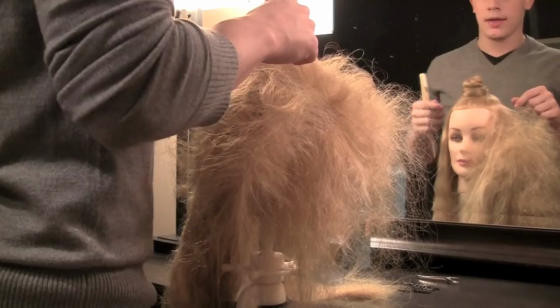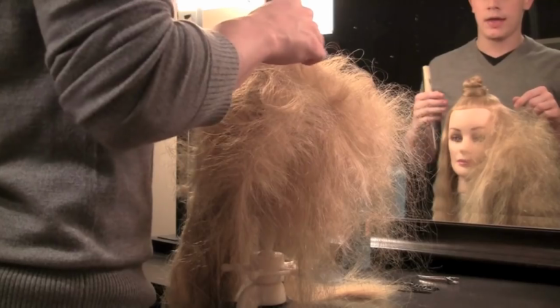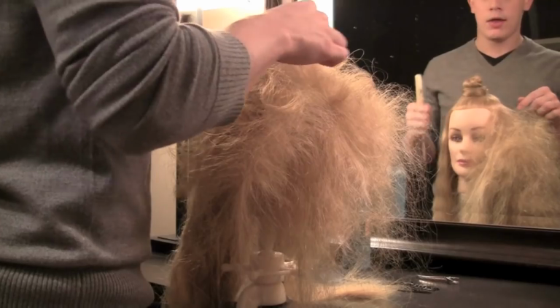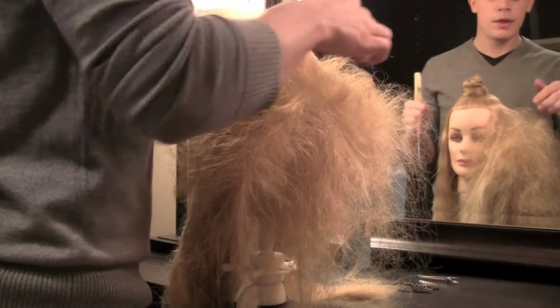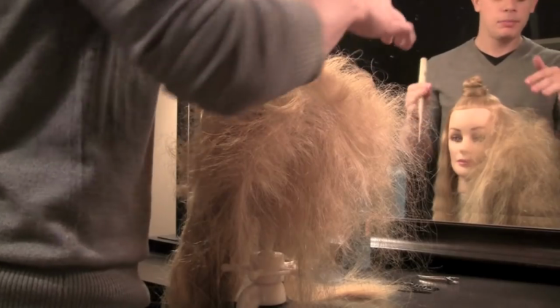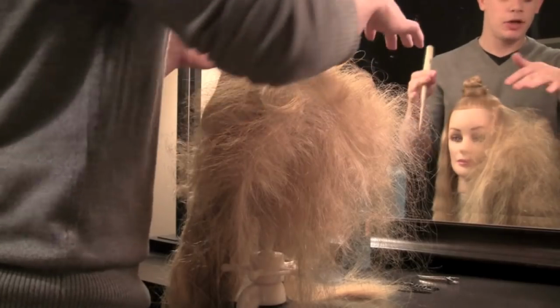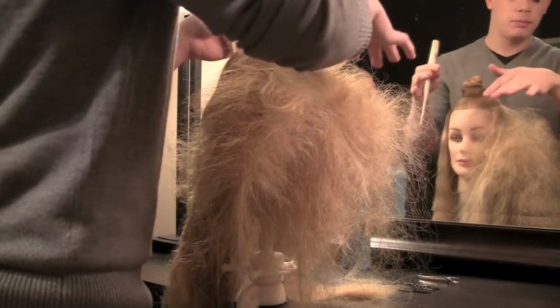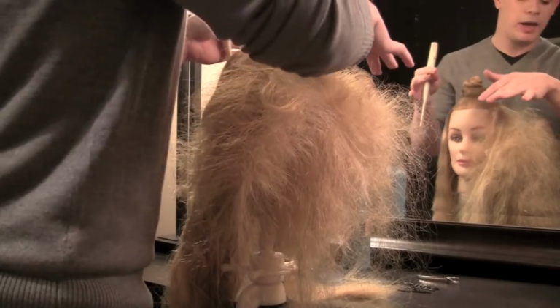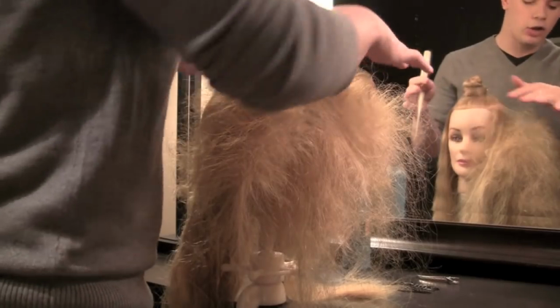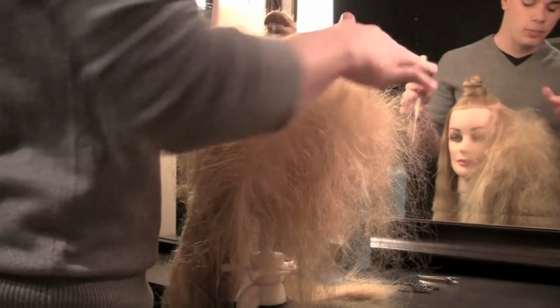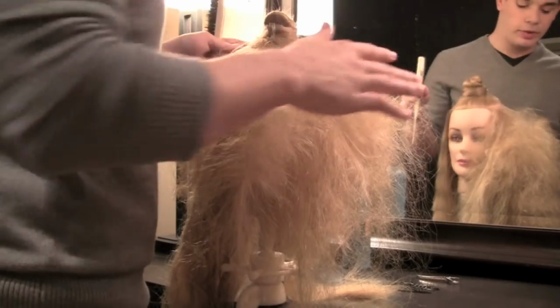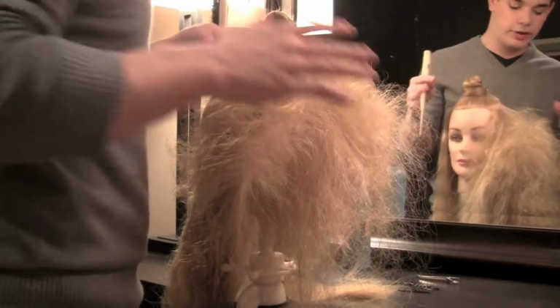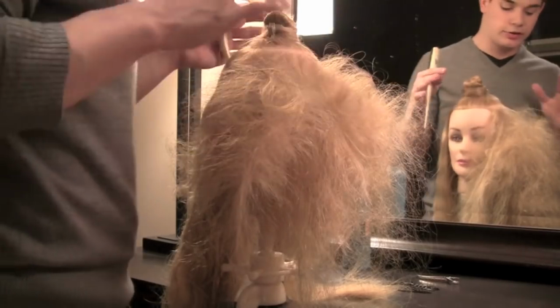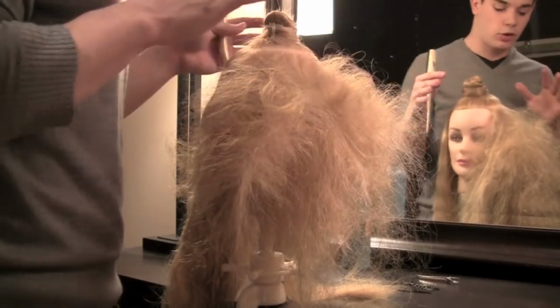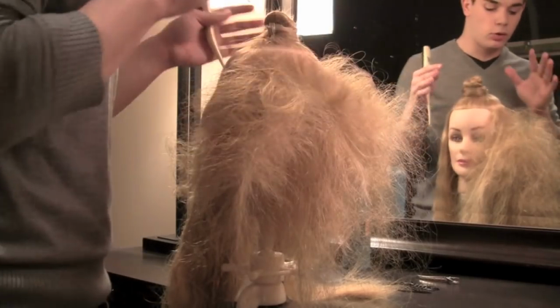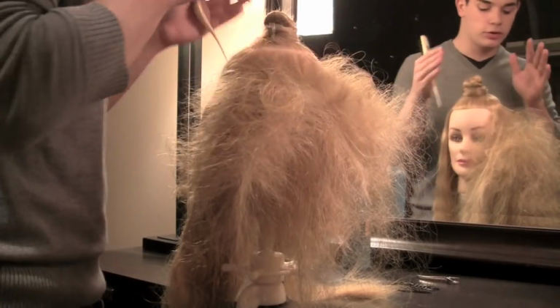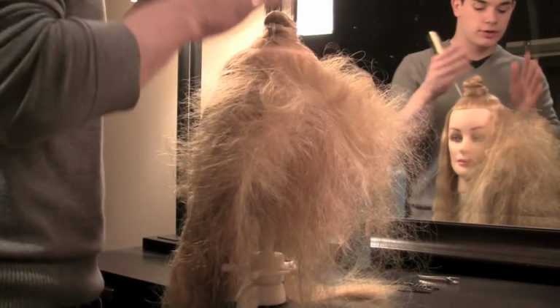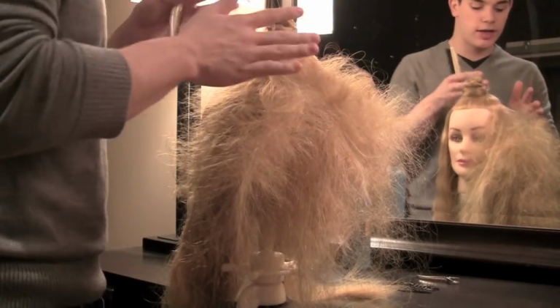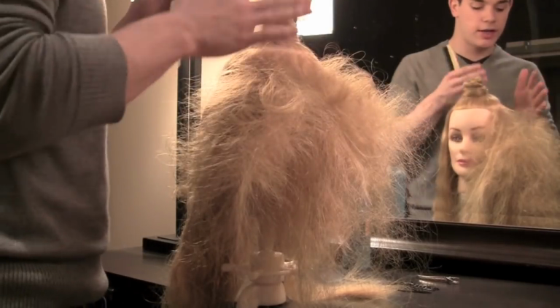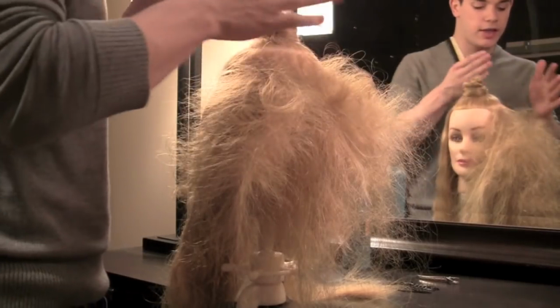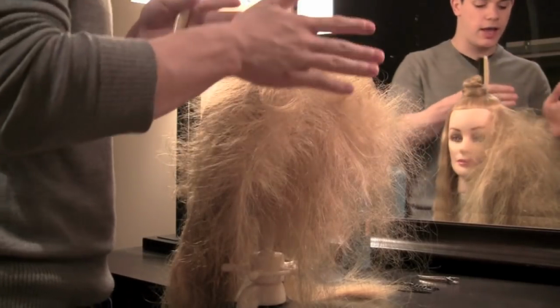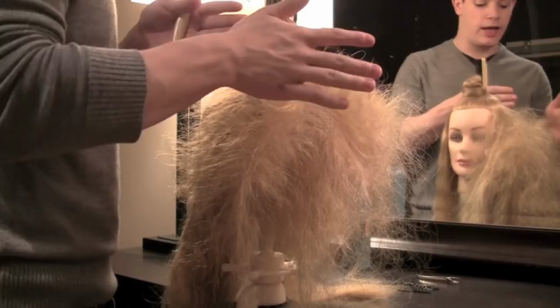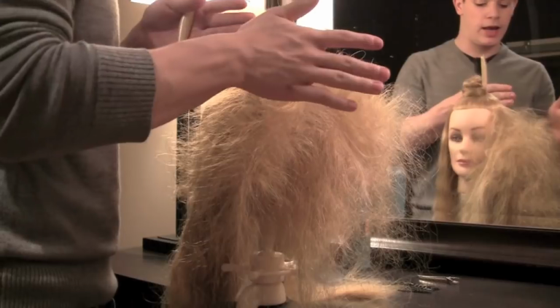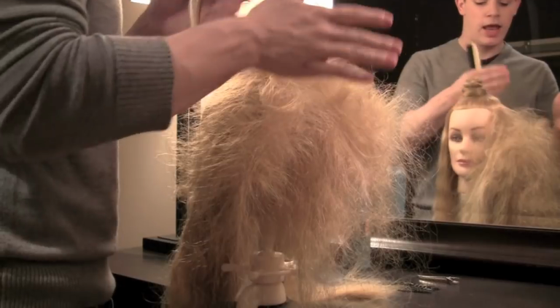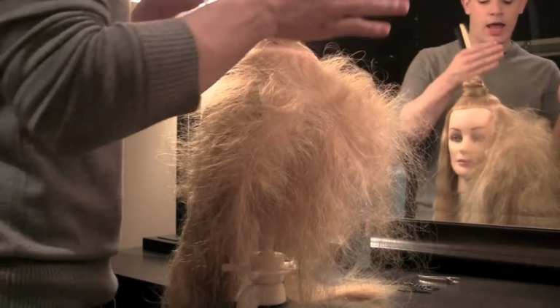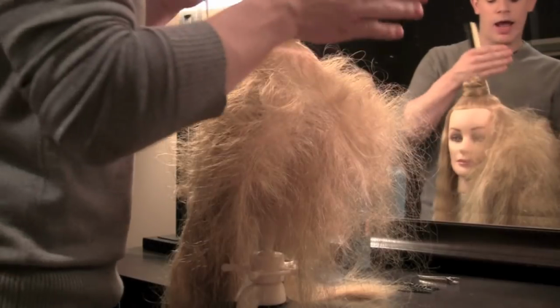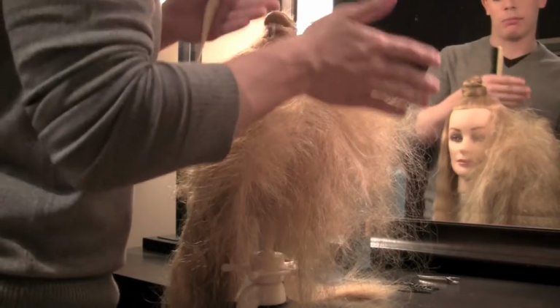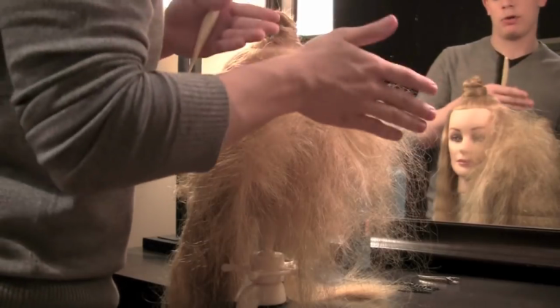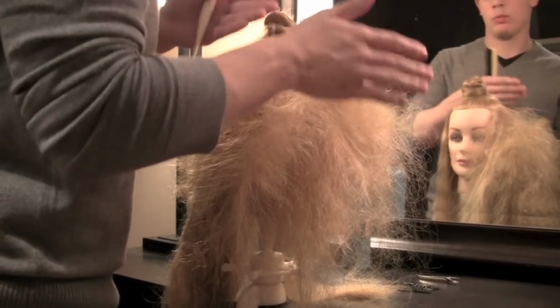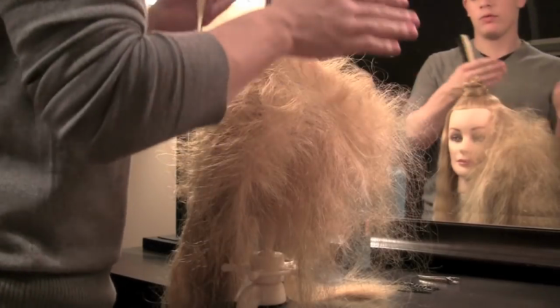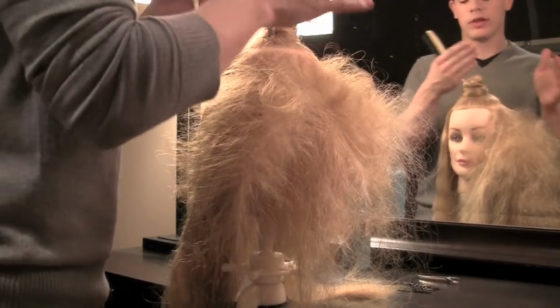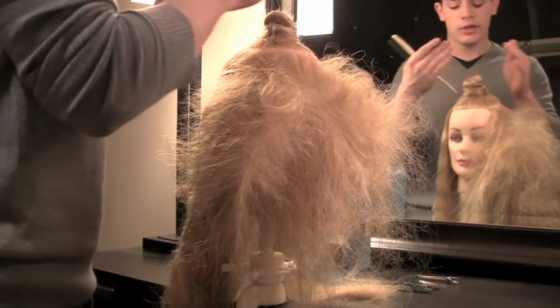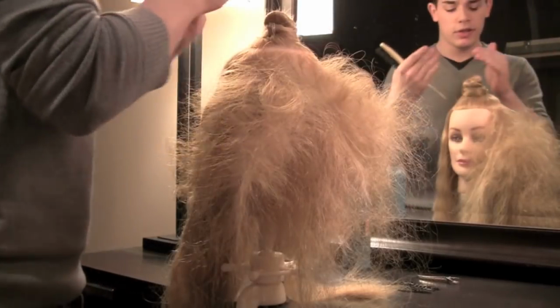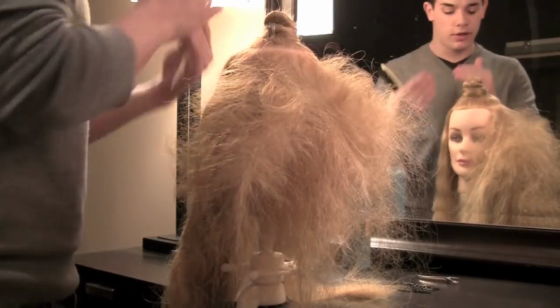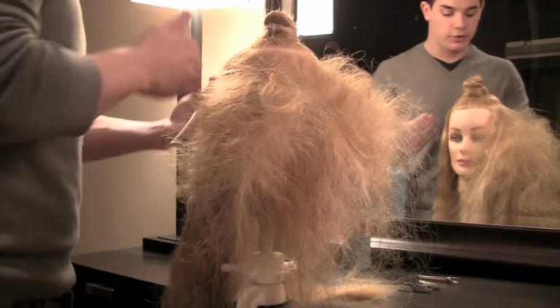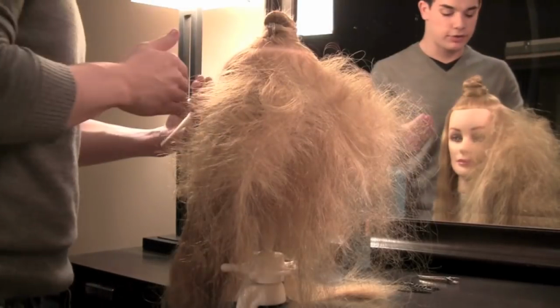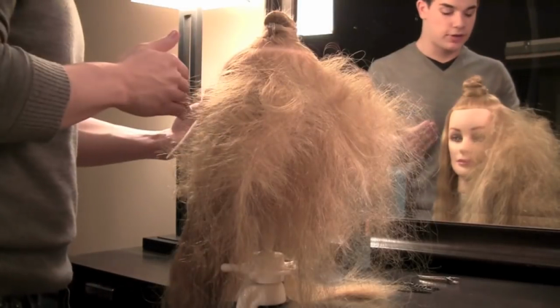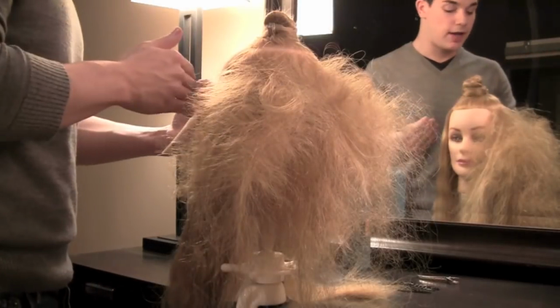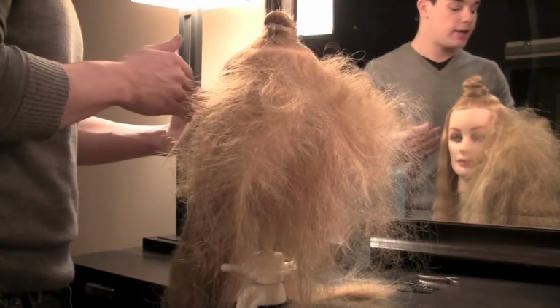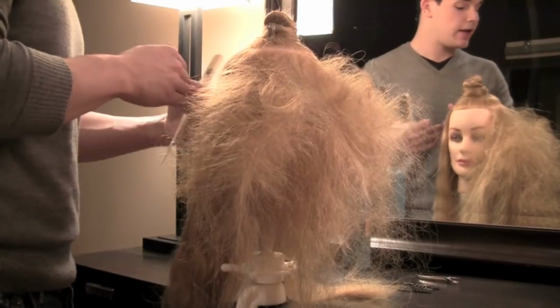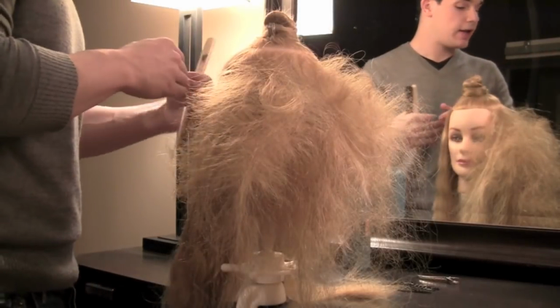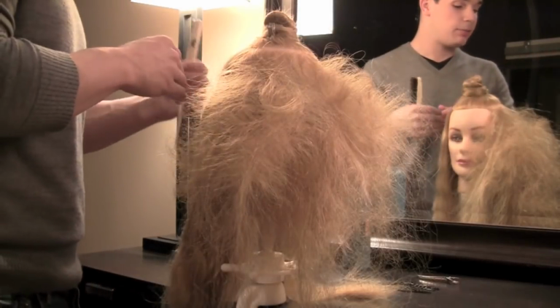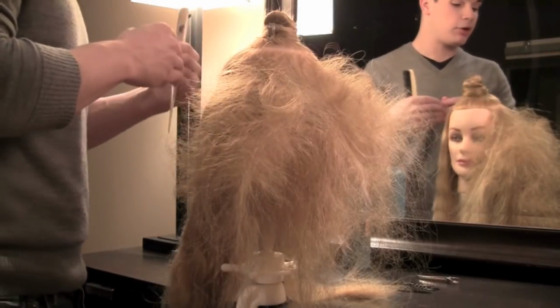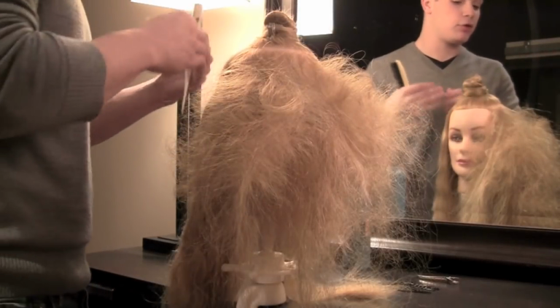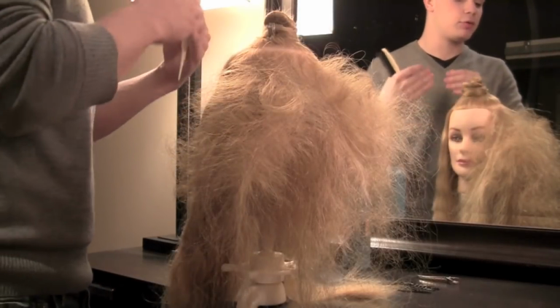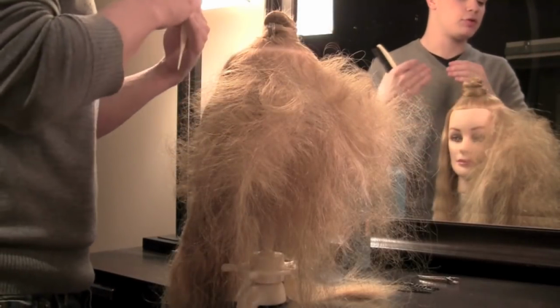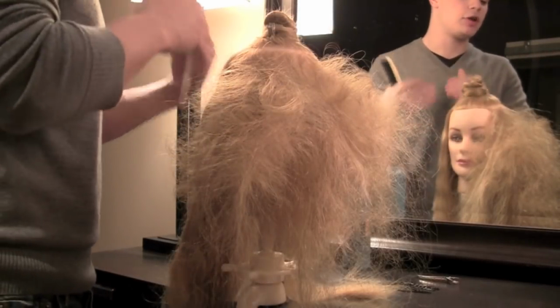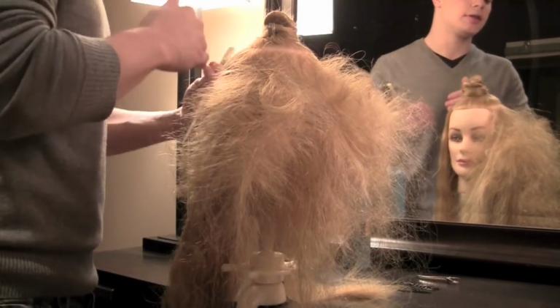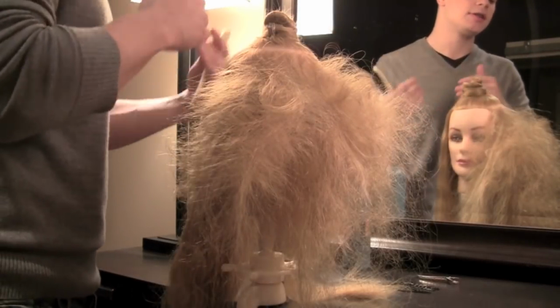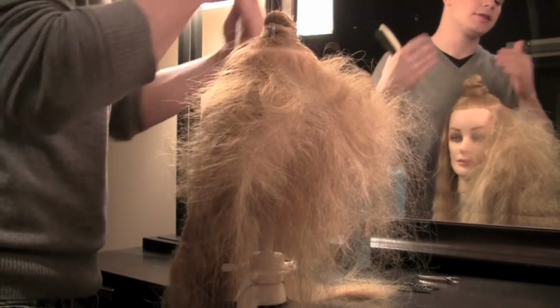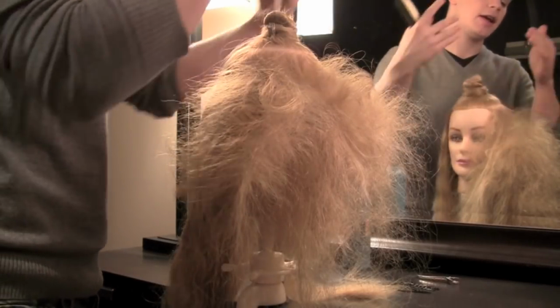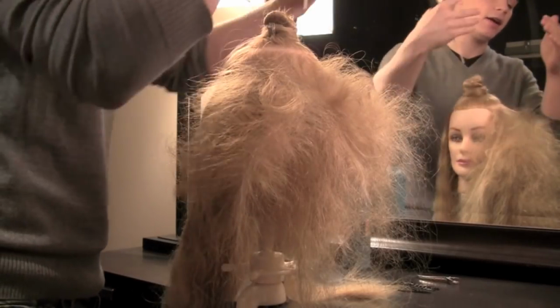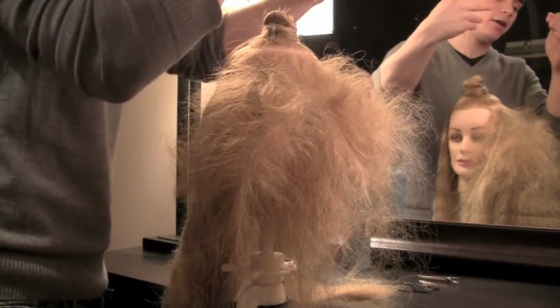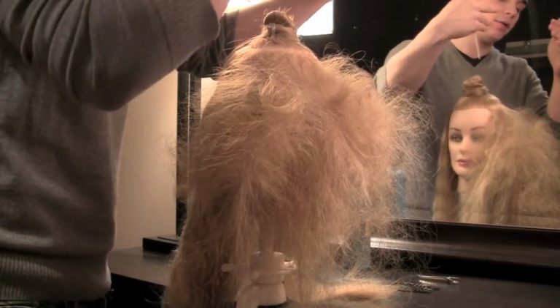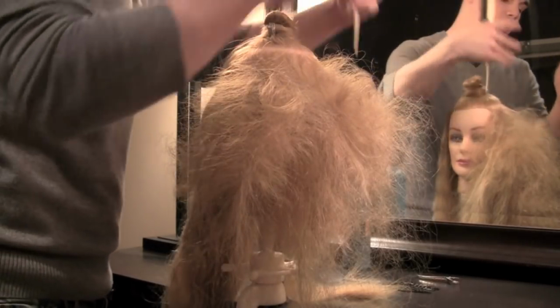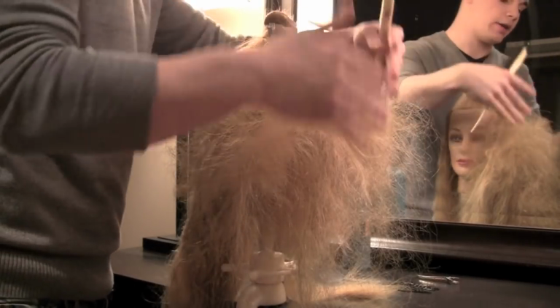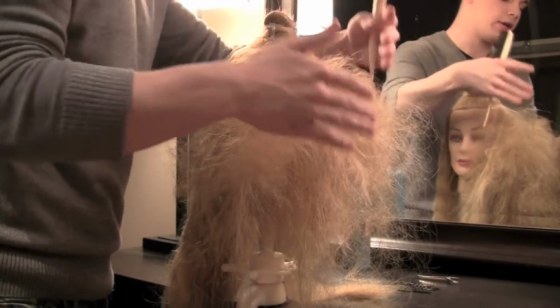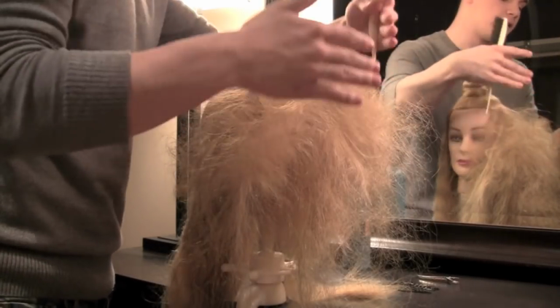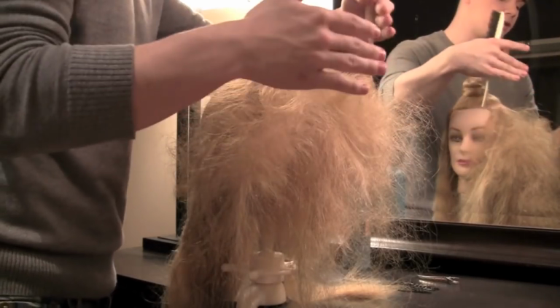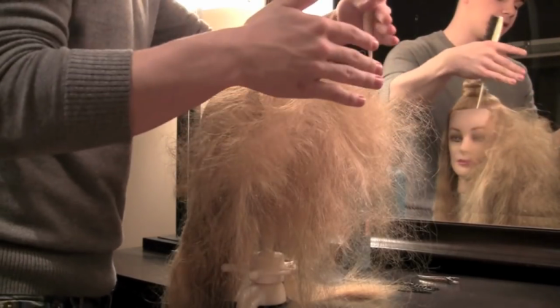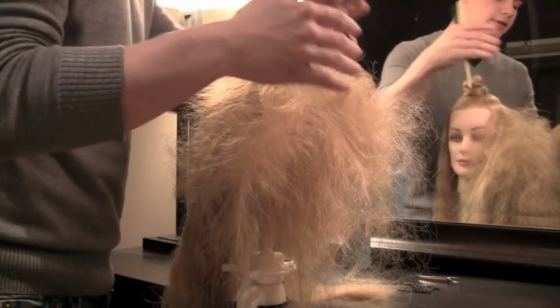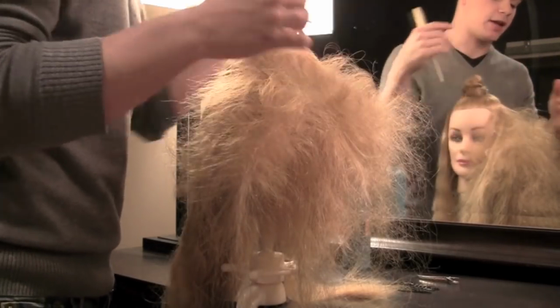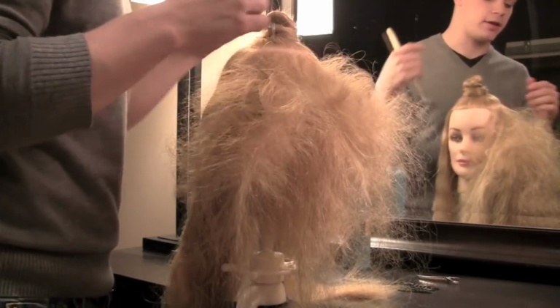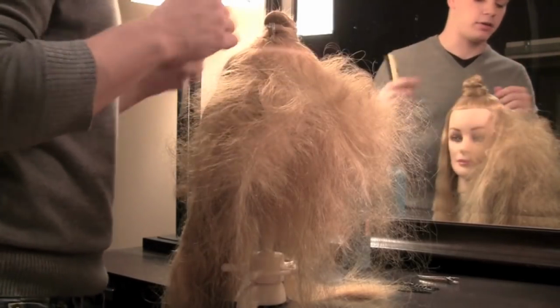Now that I'm done backcombing this whole side of the head, I'm going to move on to the other side, and I'm going to do just exactly what I did to this side.